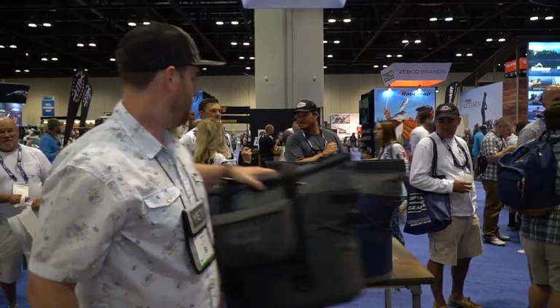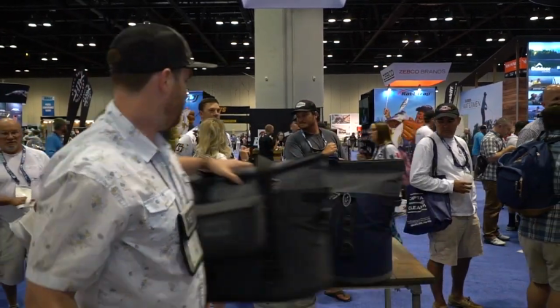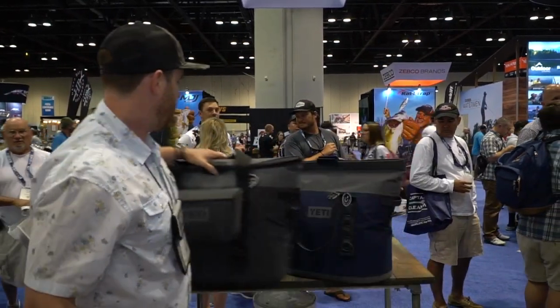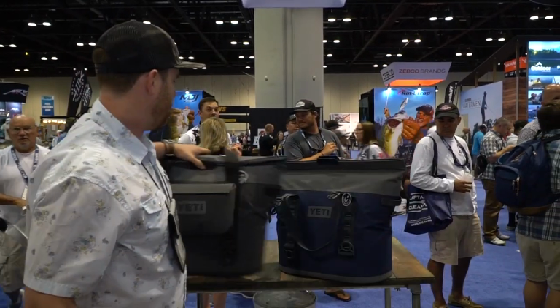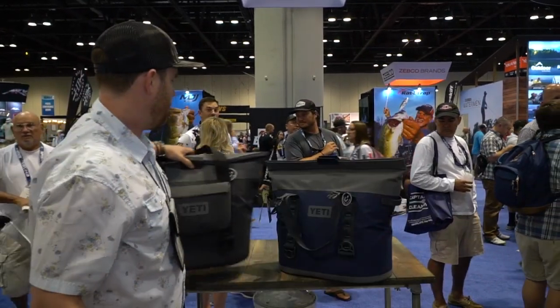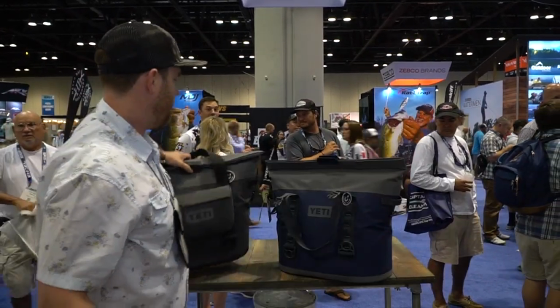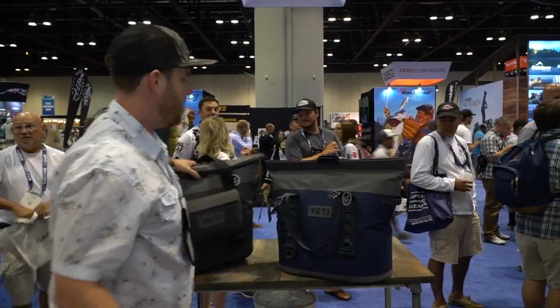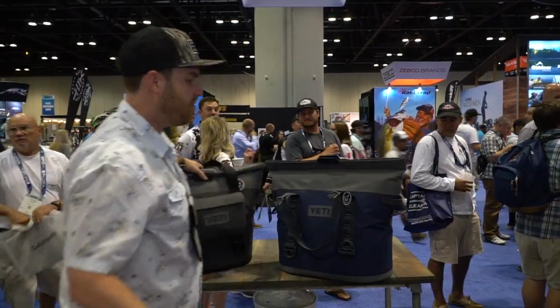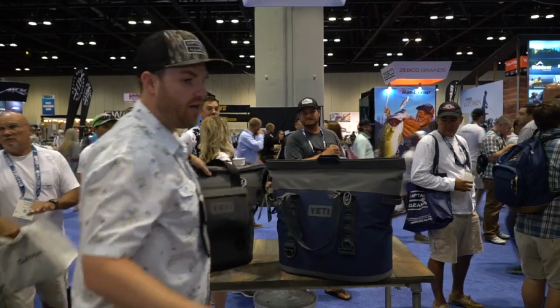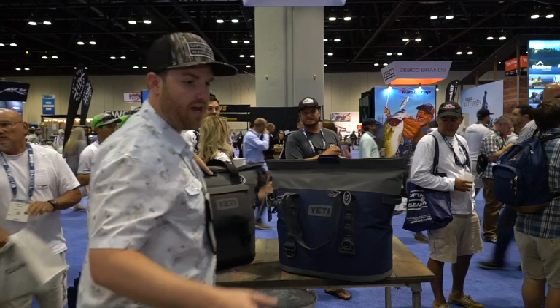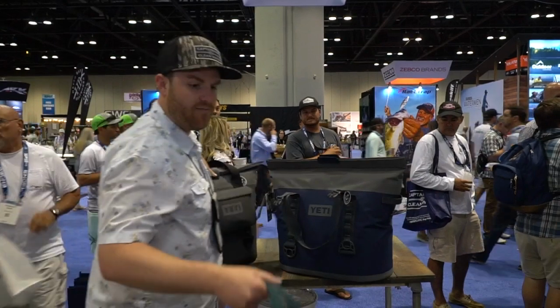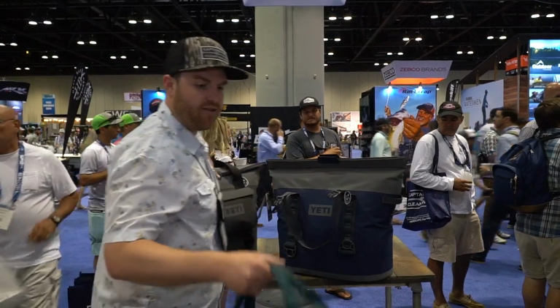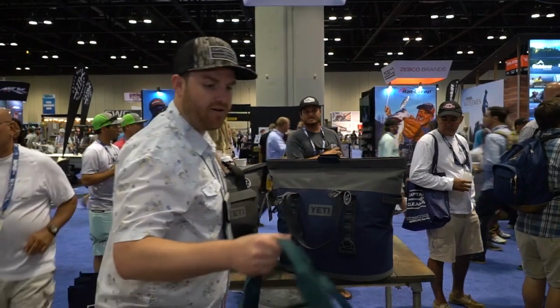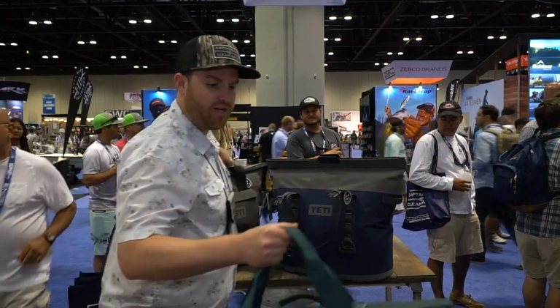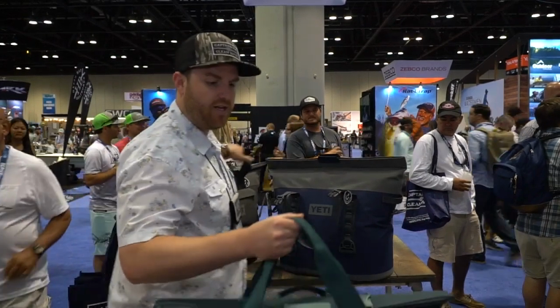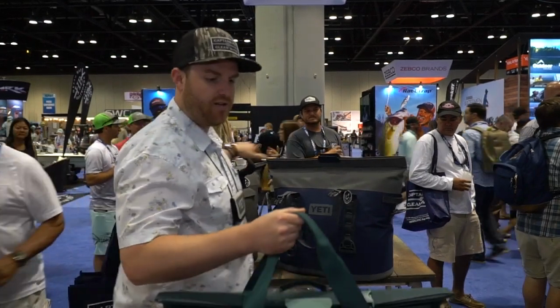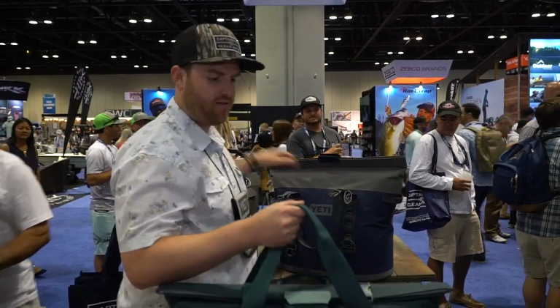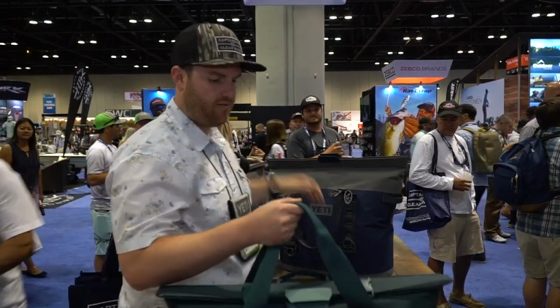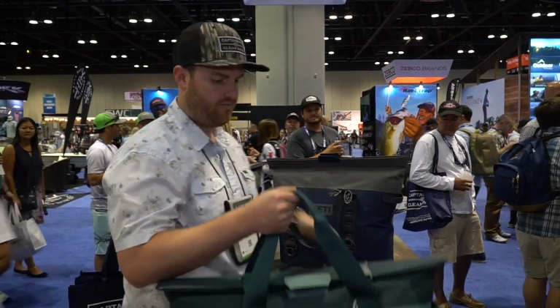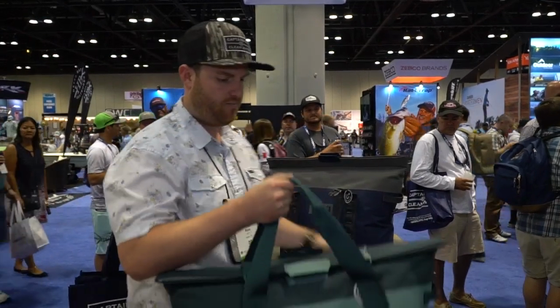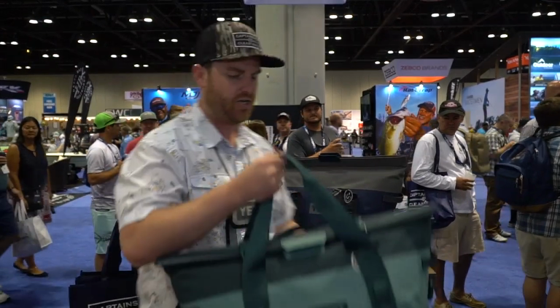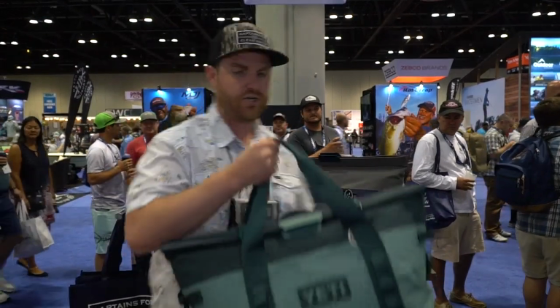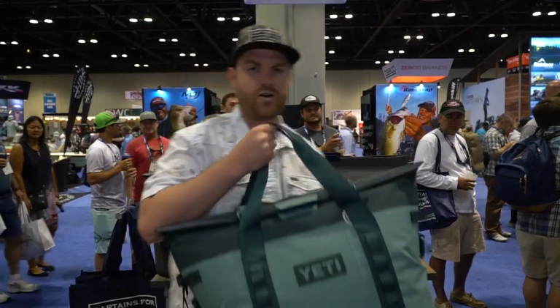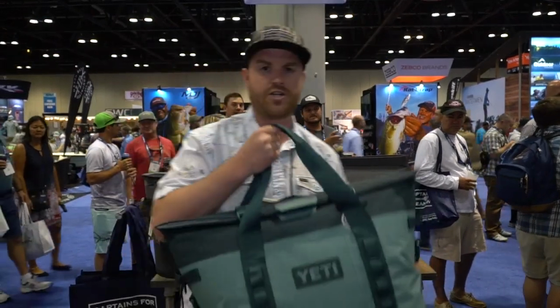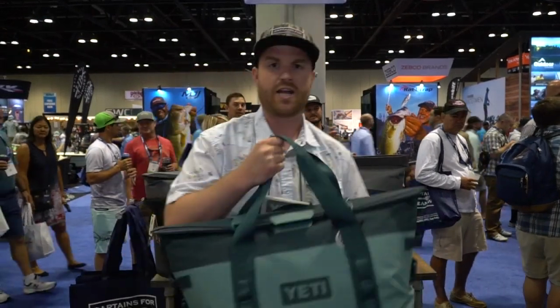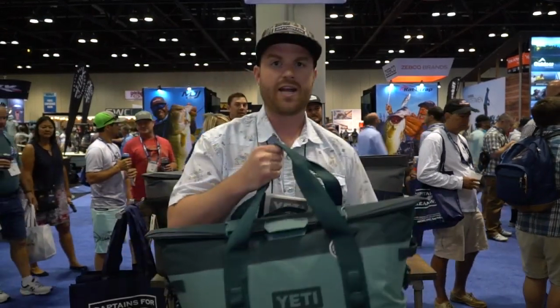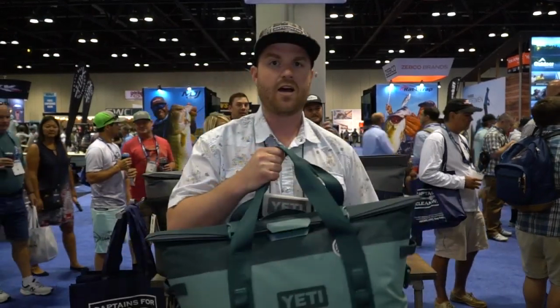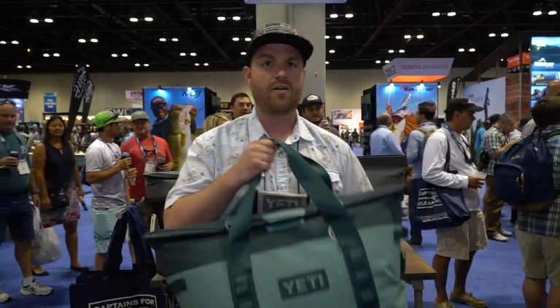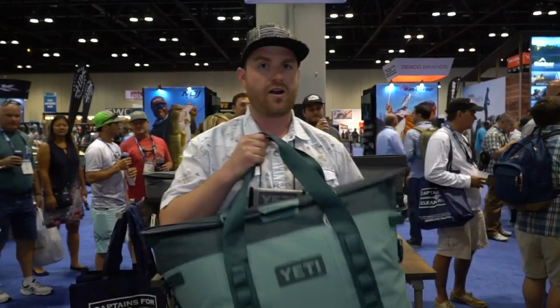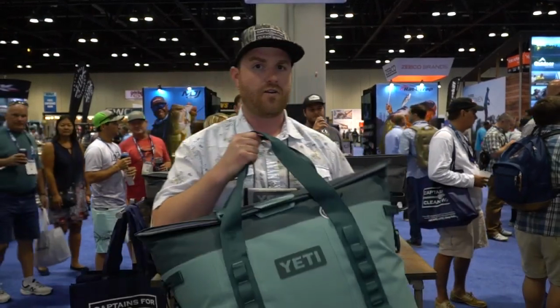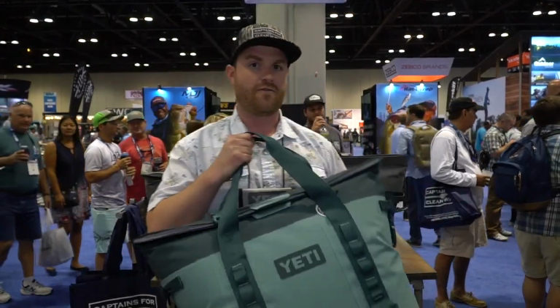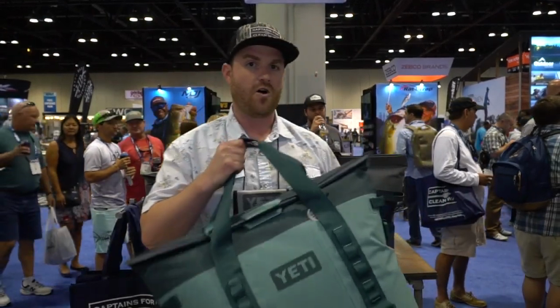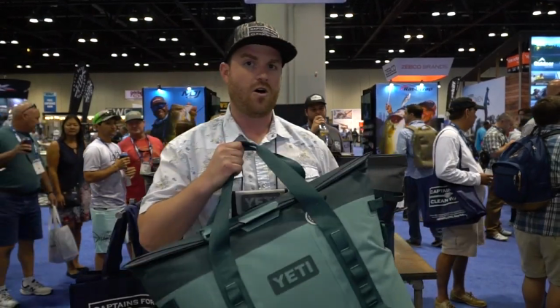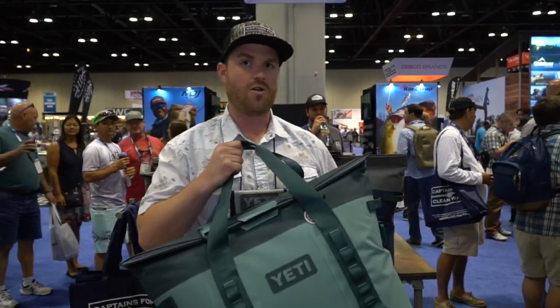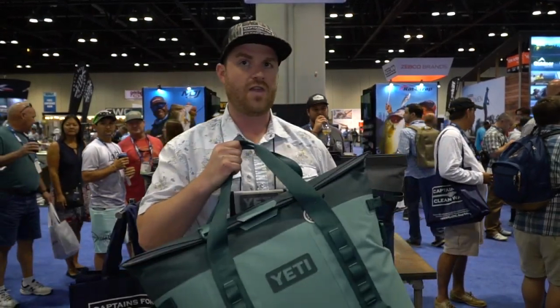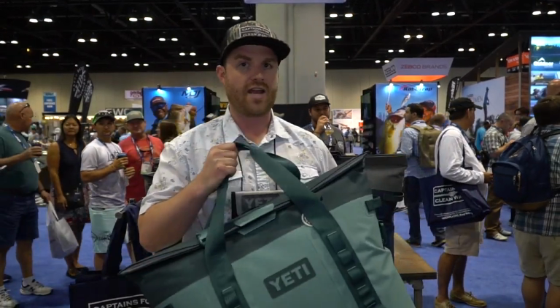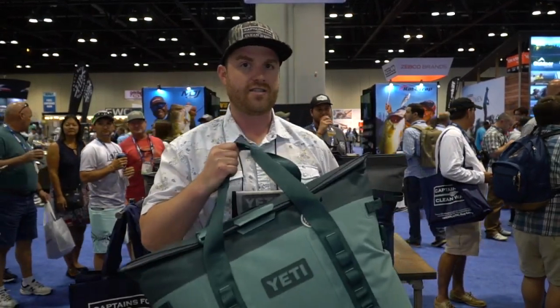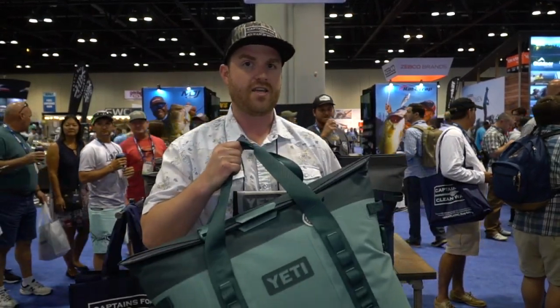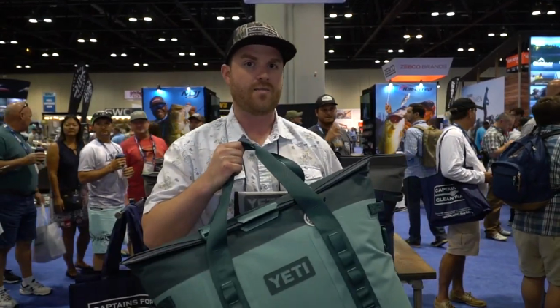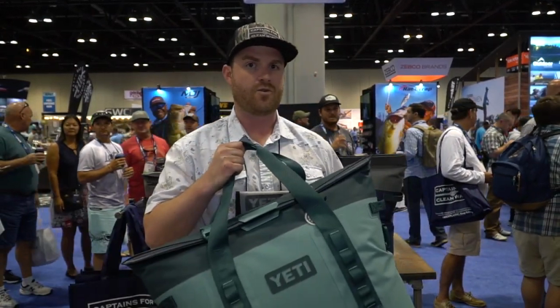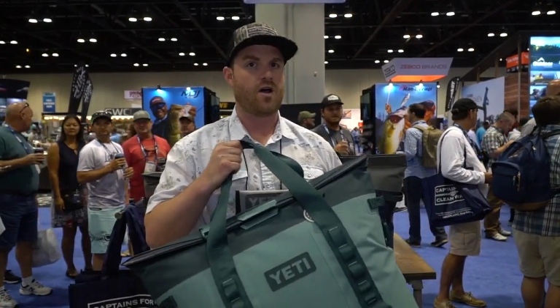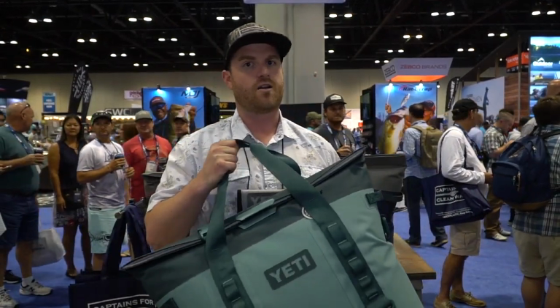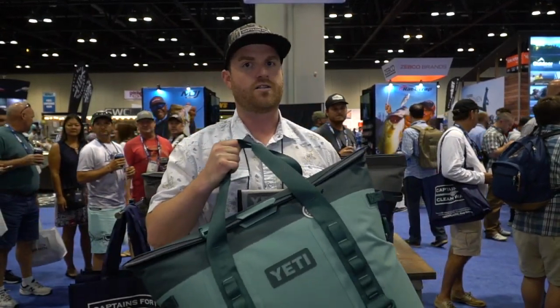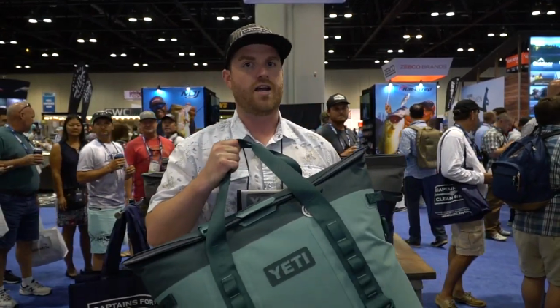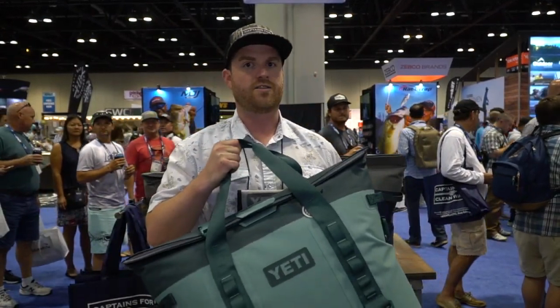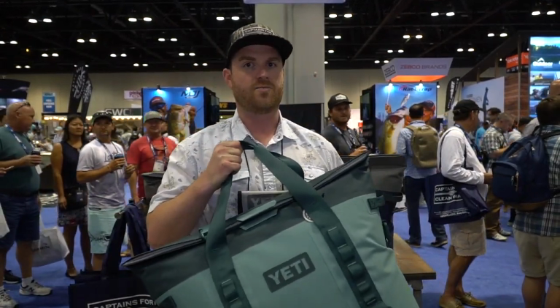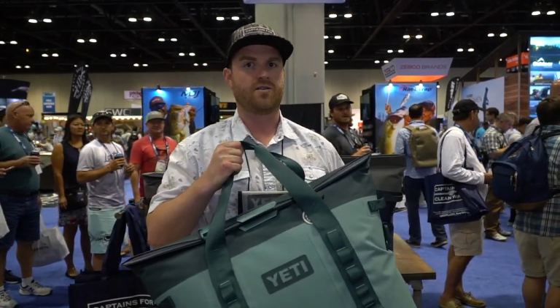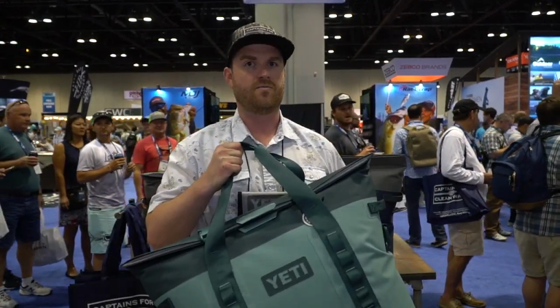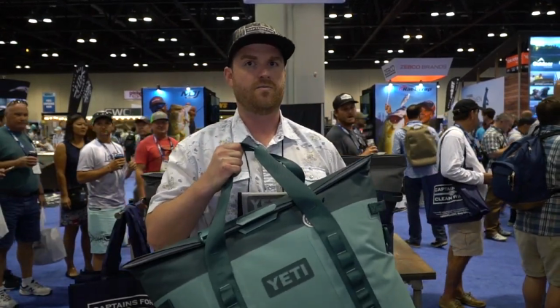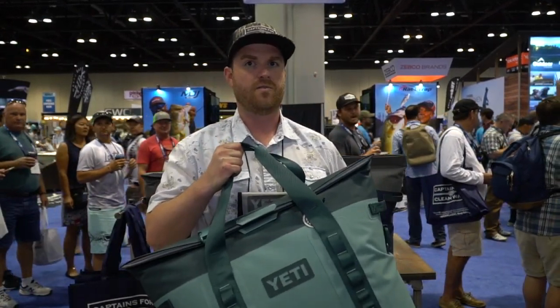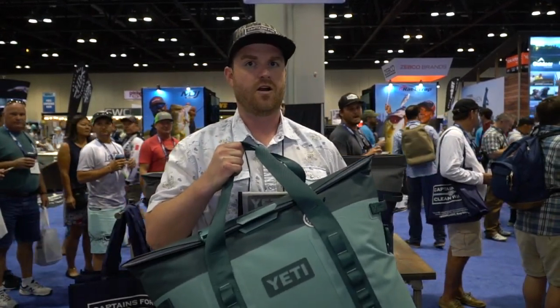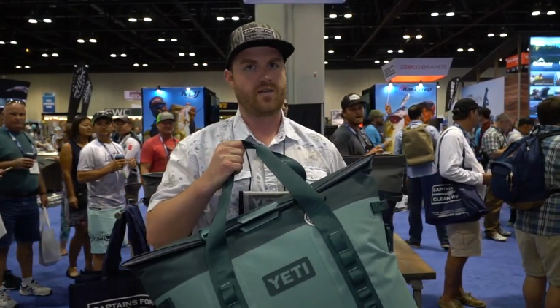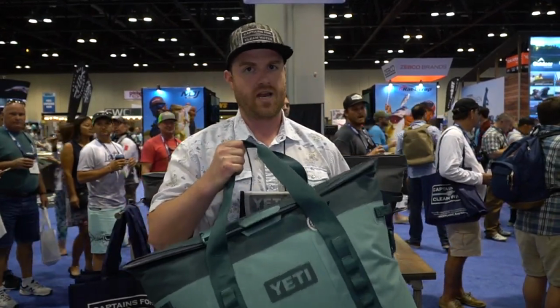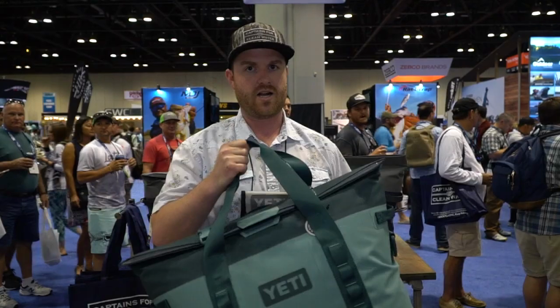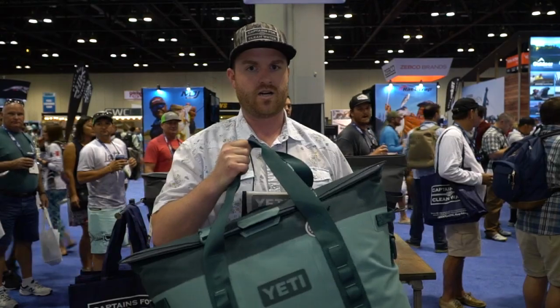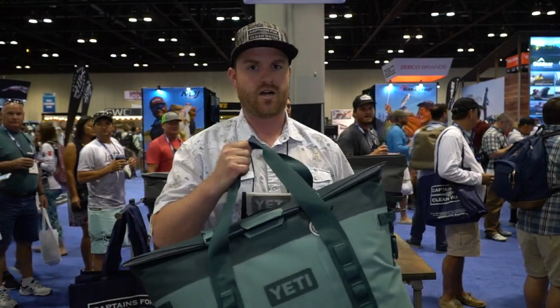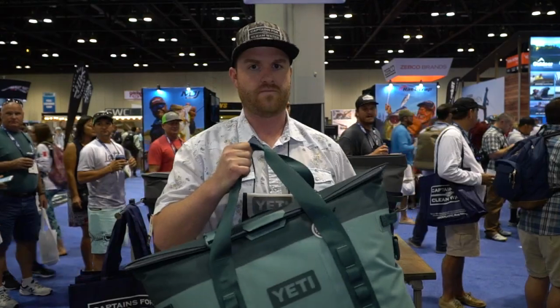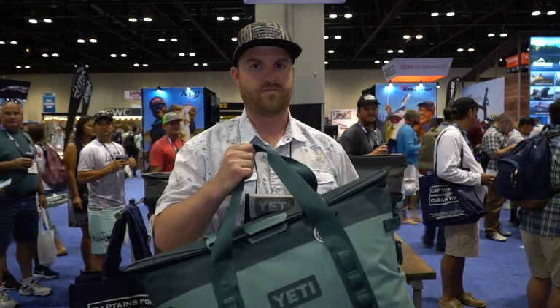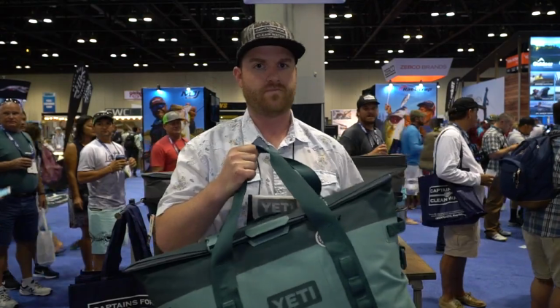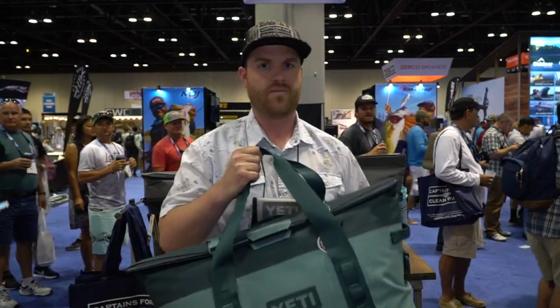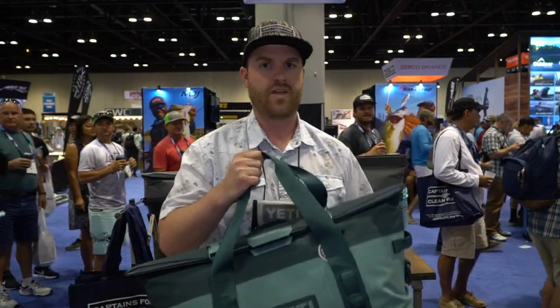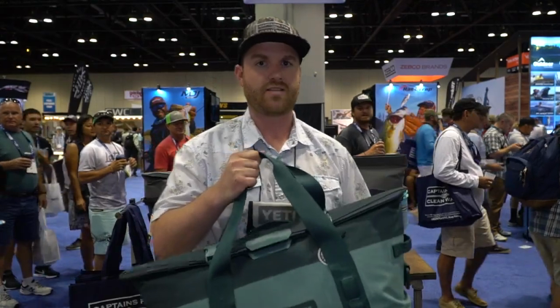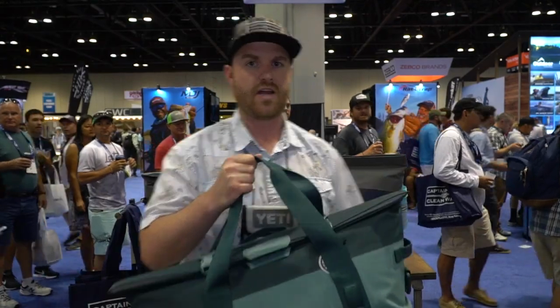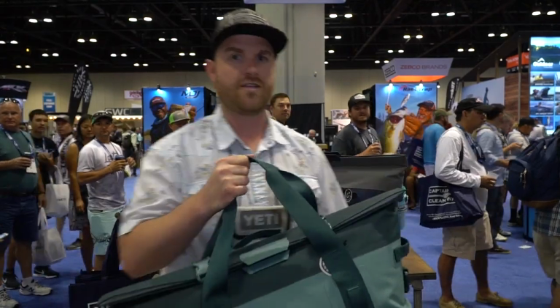The Hopper M30 — be sure to check it out in our Fall '19 product announcement on Yeti.com. Thanks, guys.